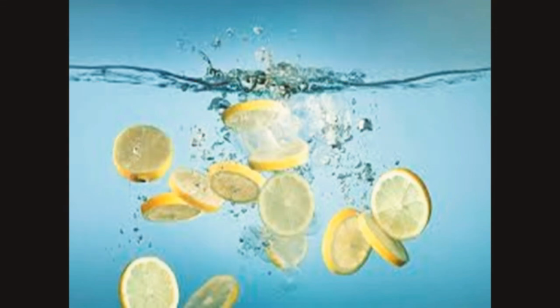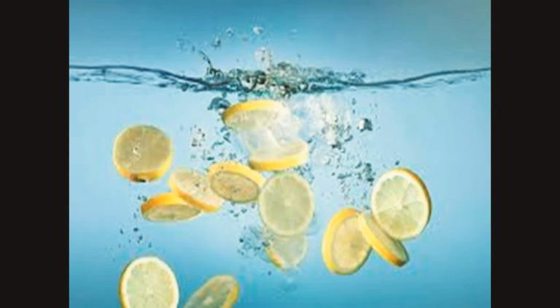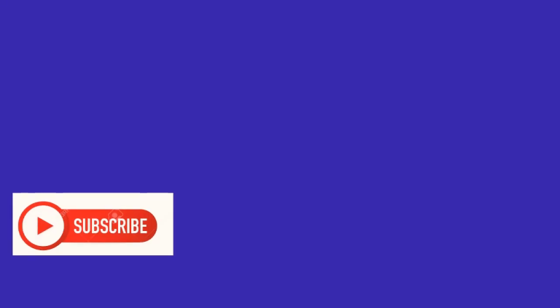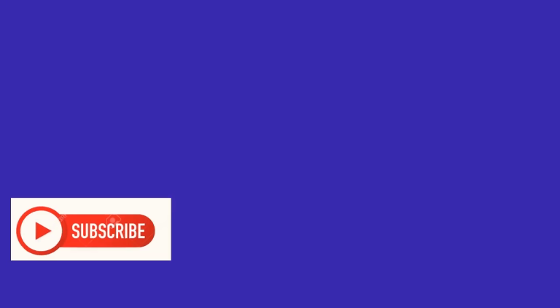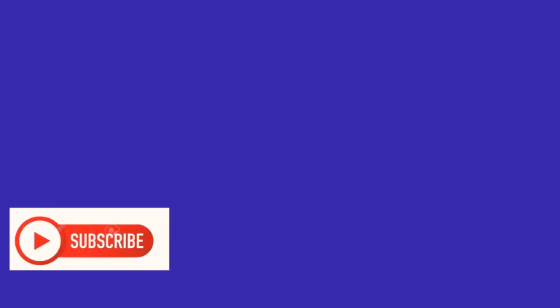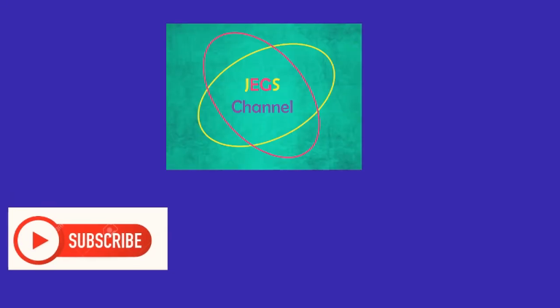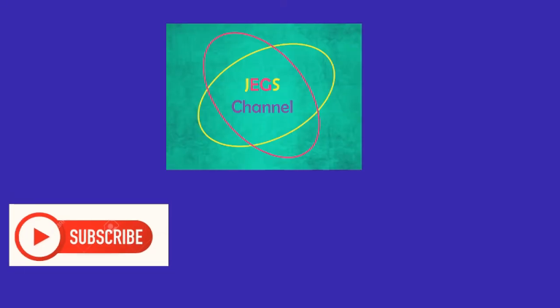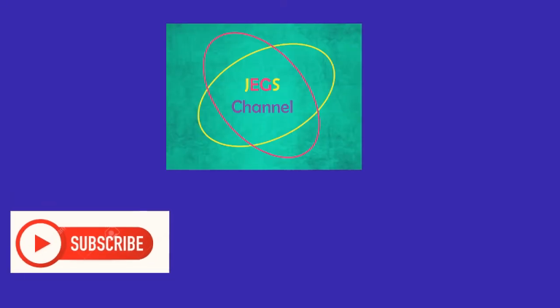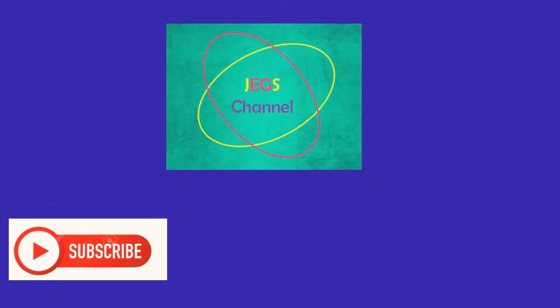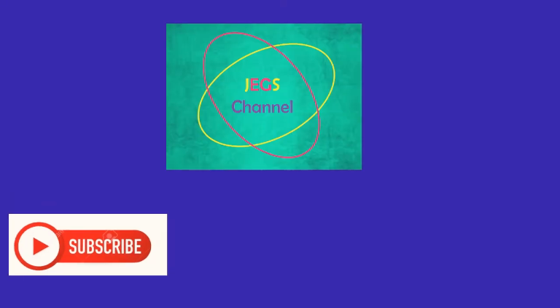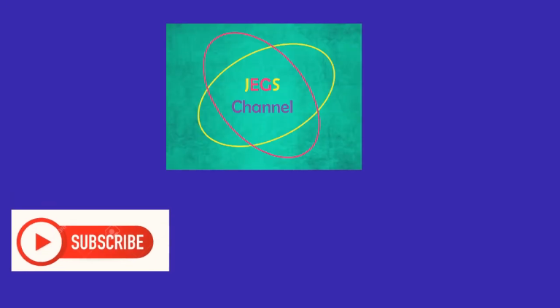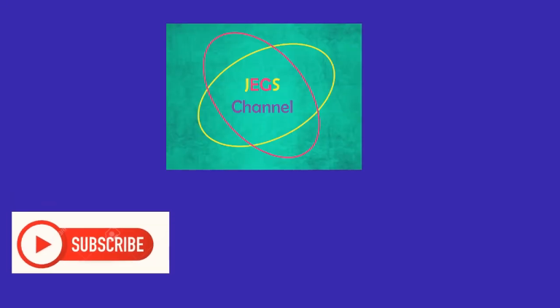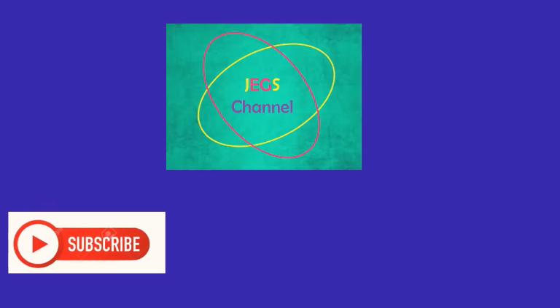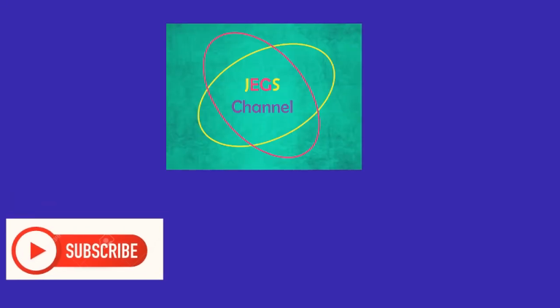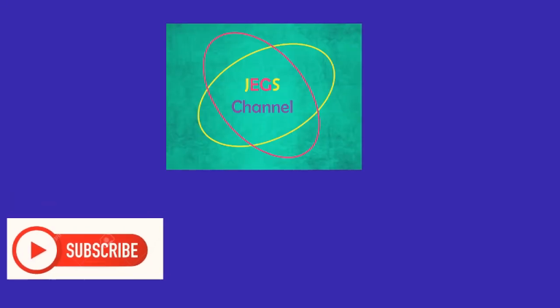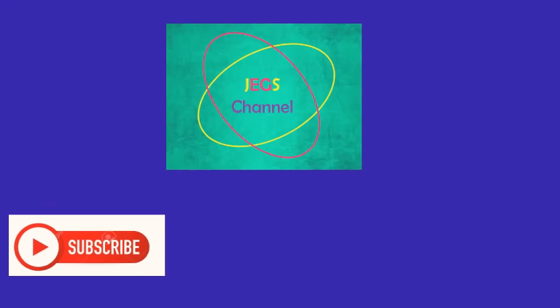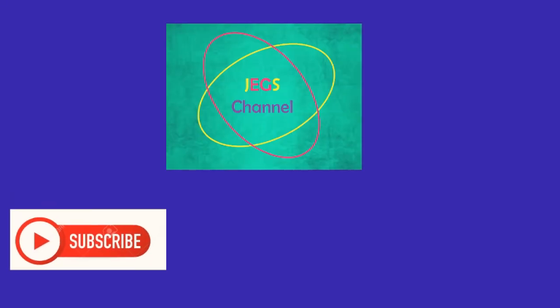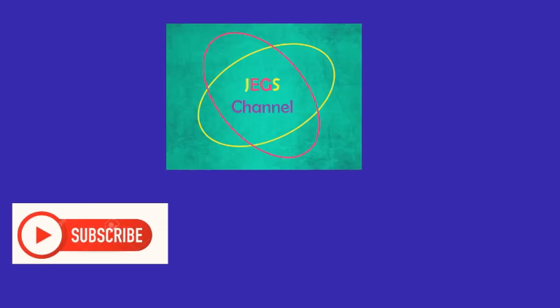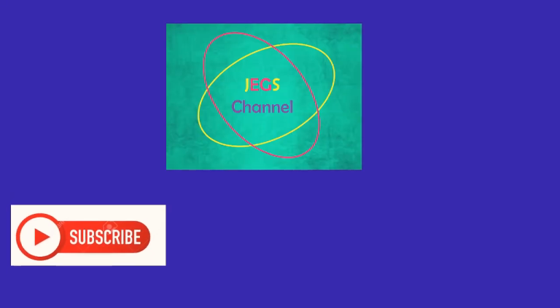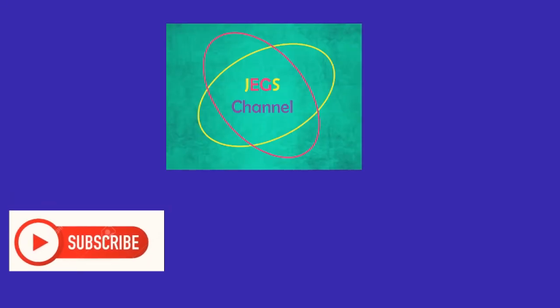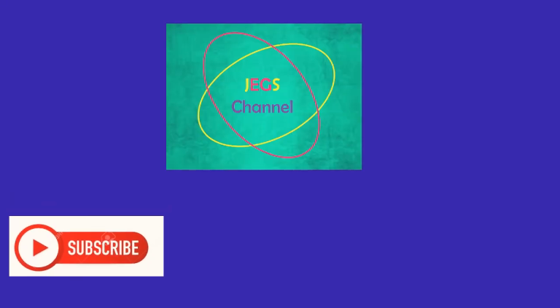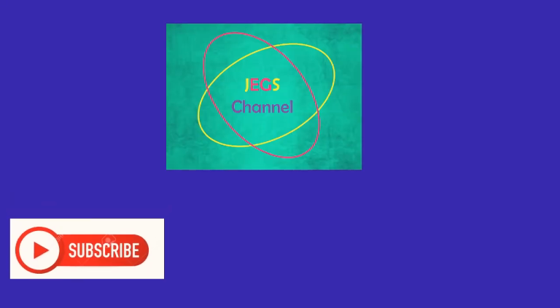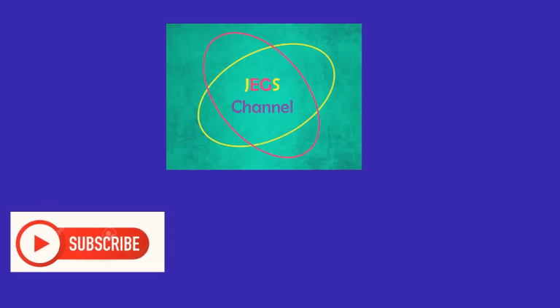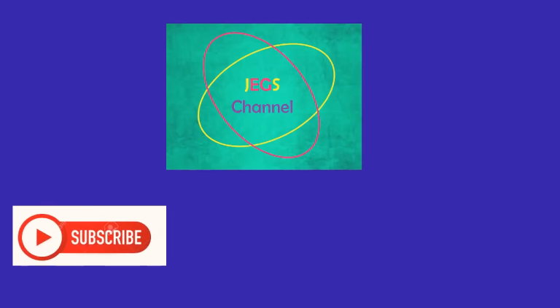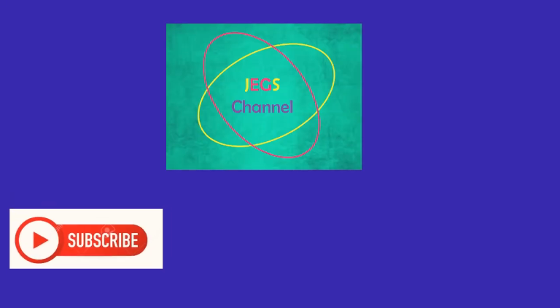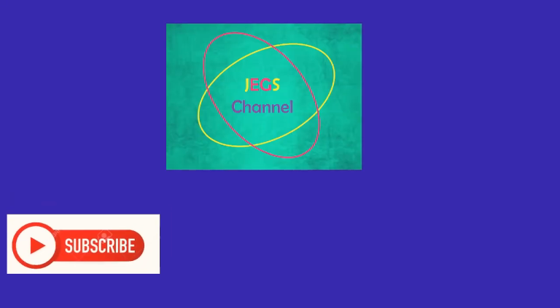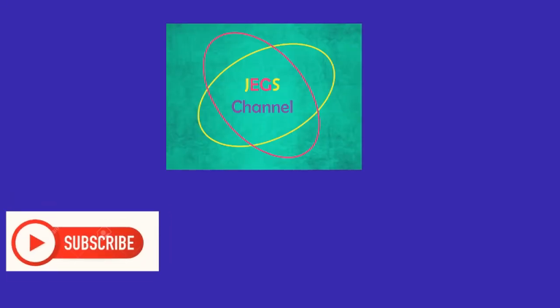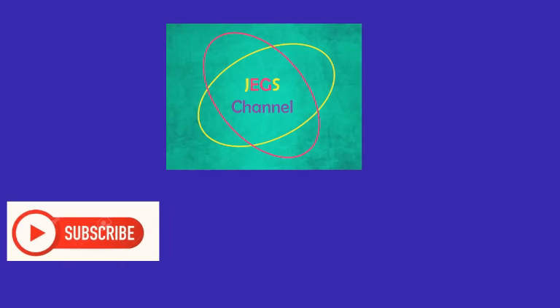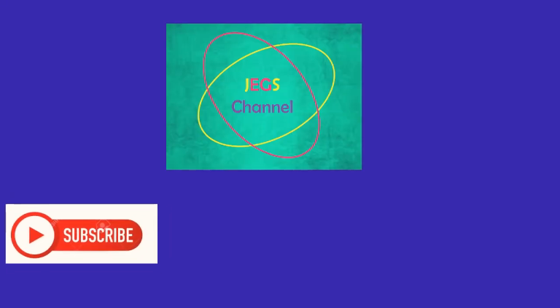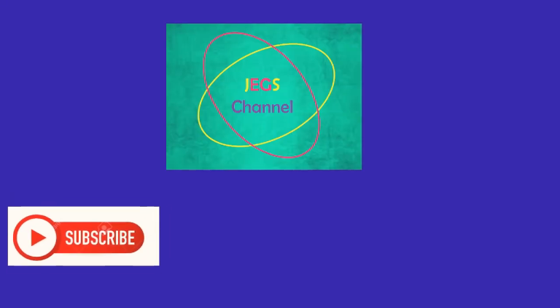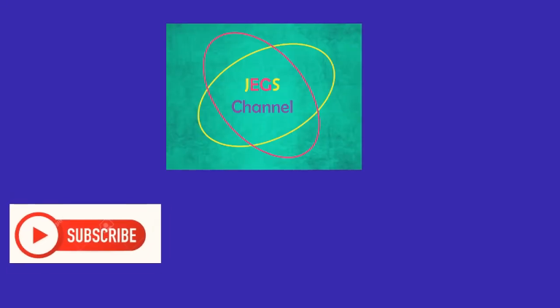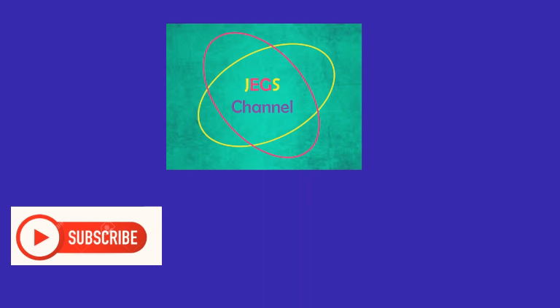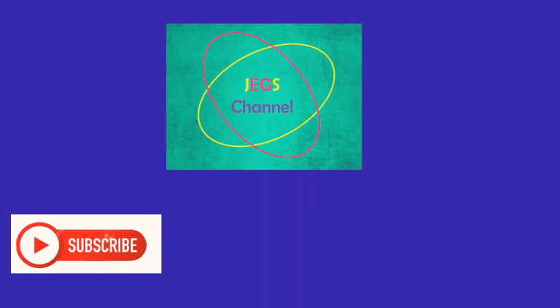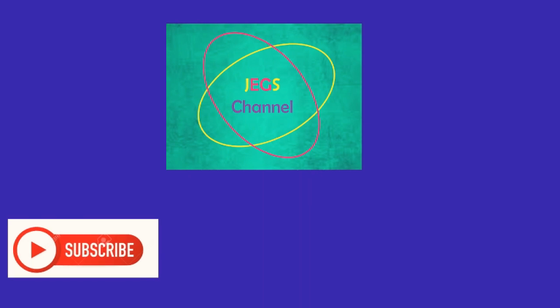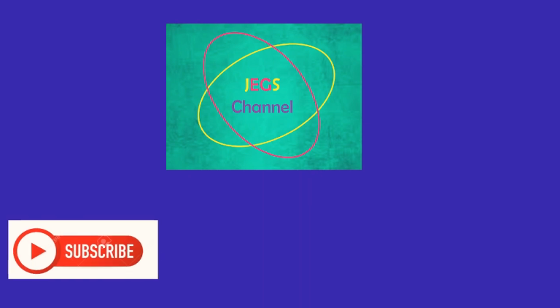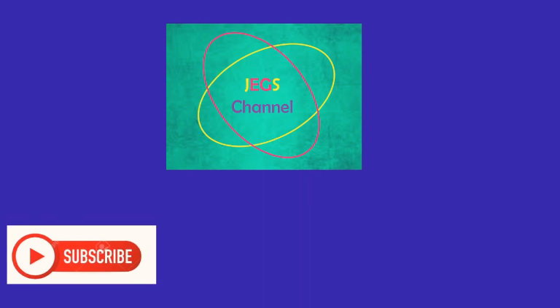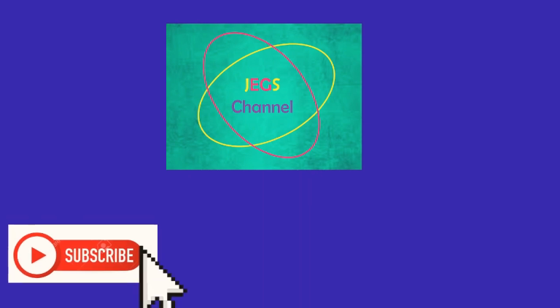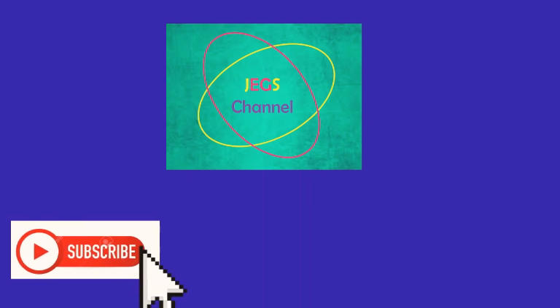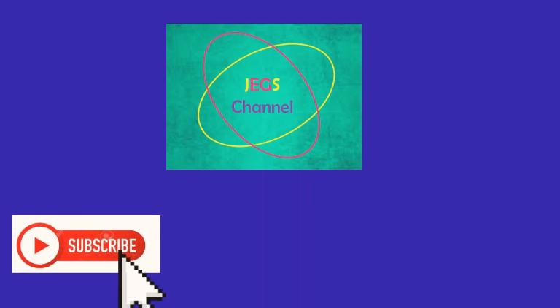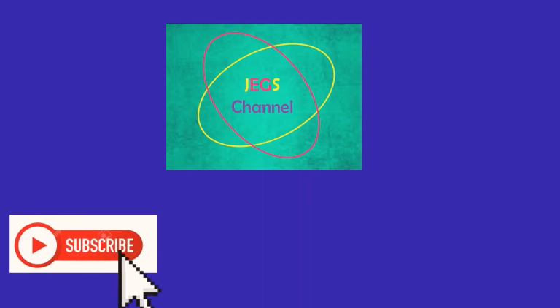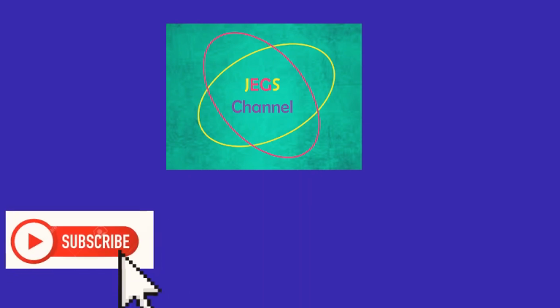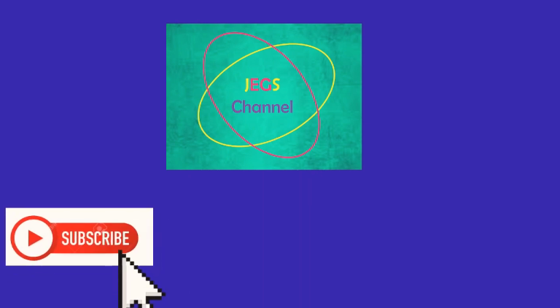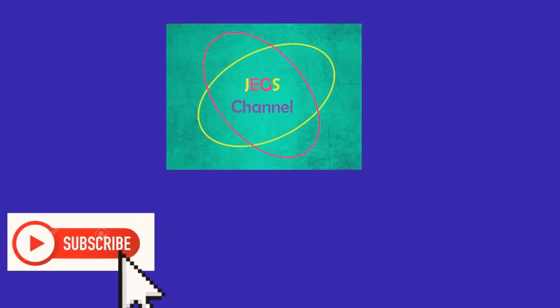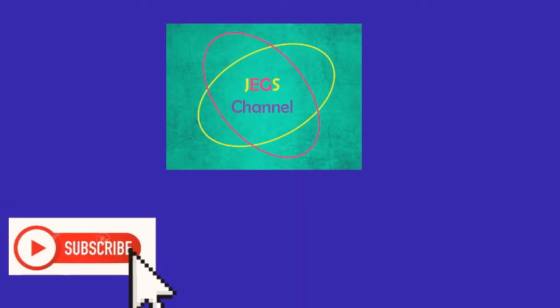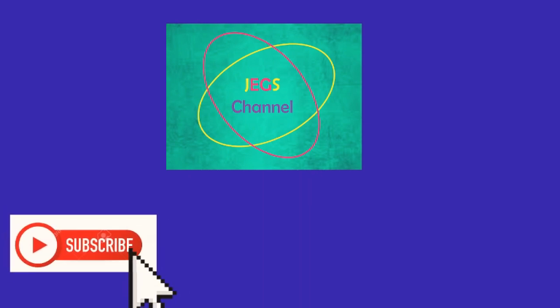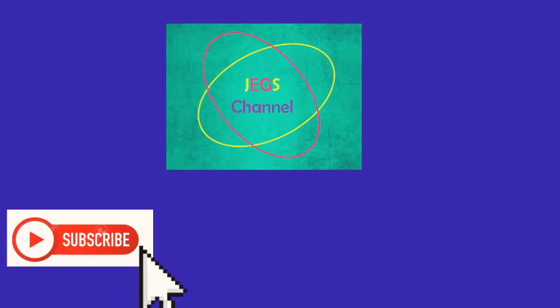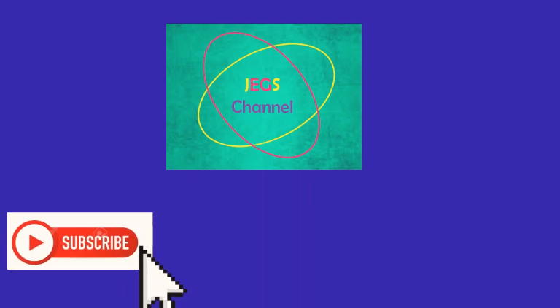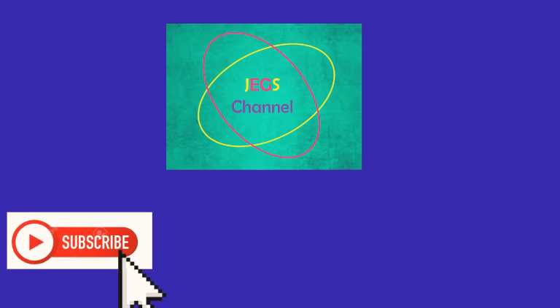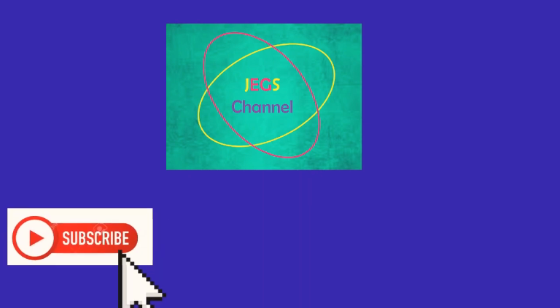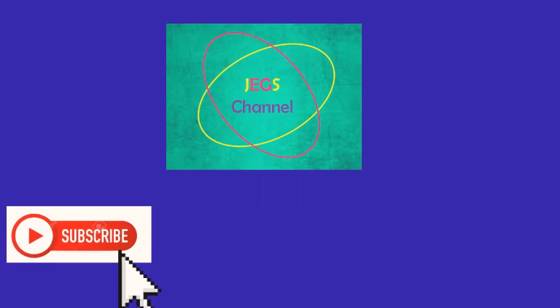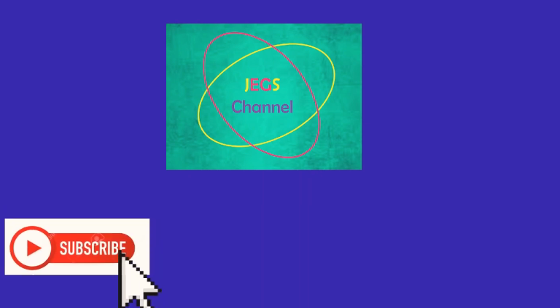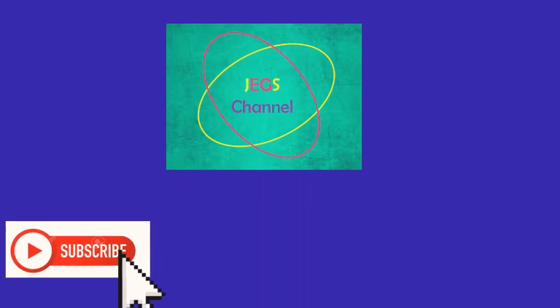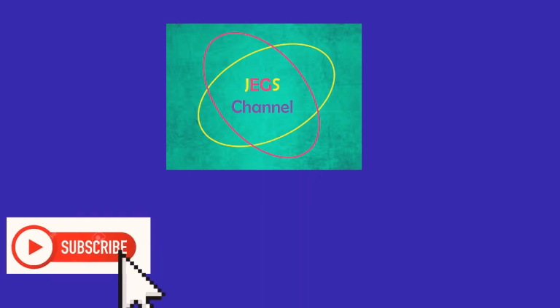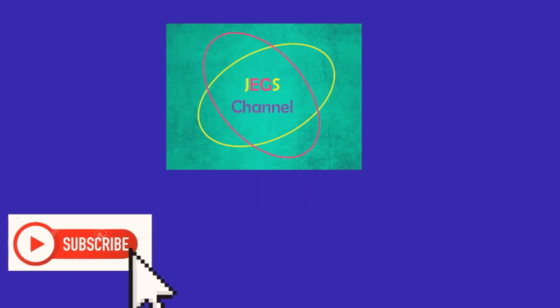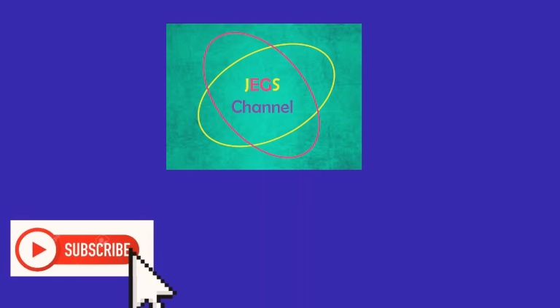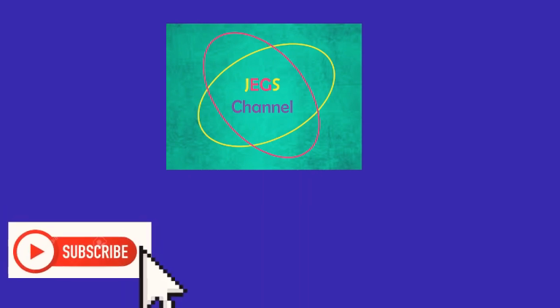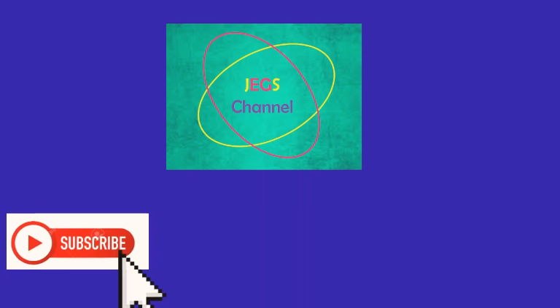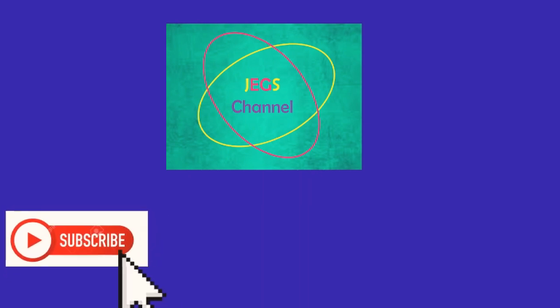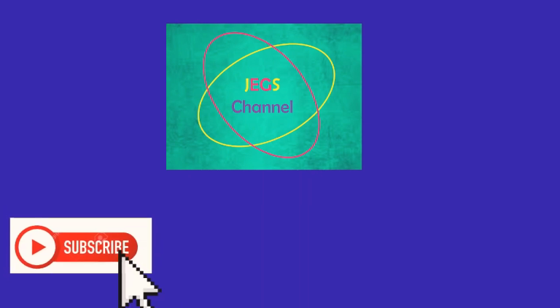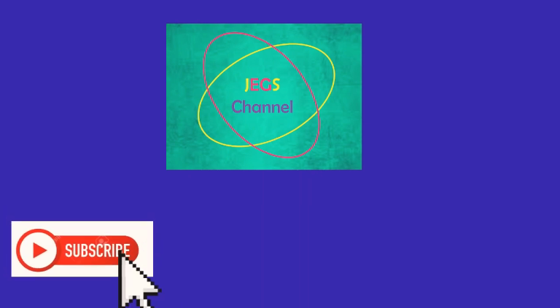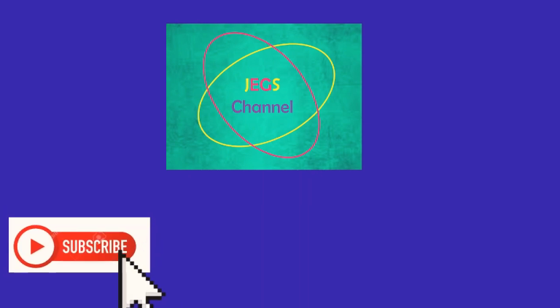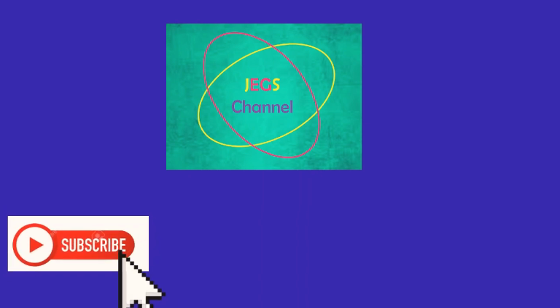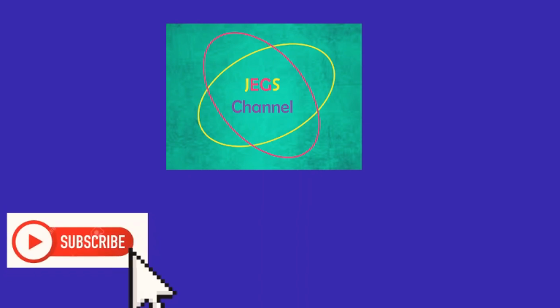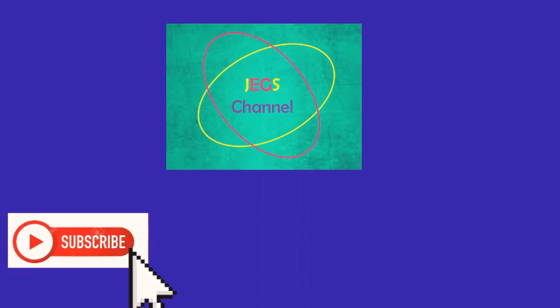Hi guys! If you like the video, please don't forget to subscribe and like. Thank you!